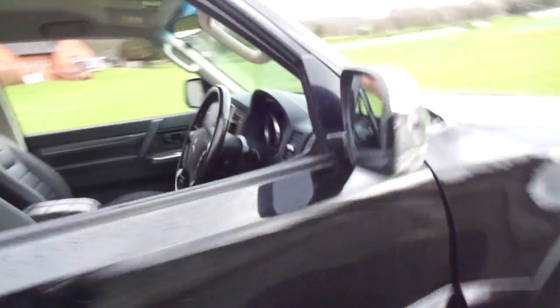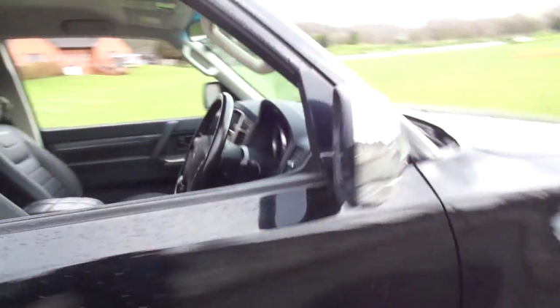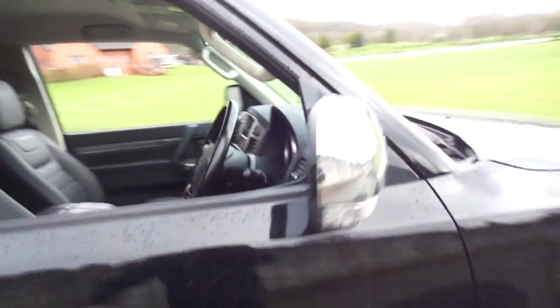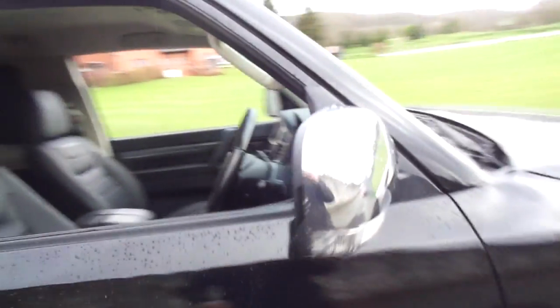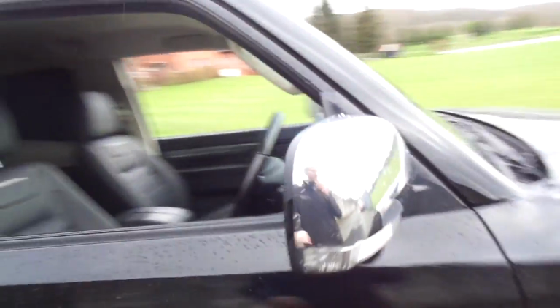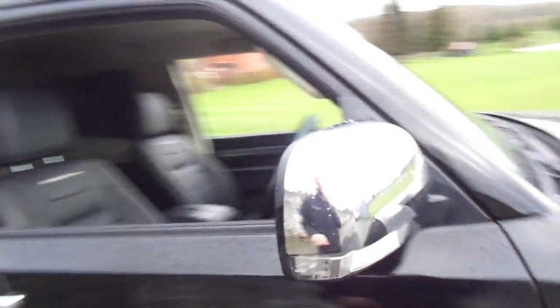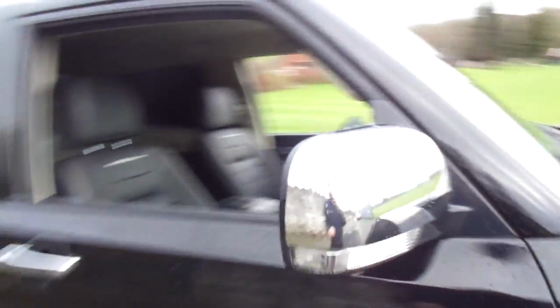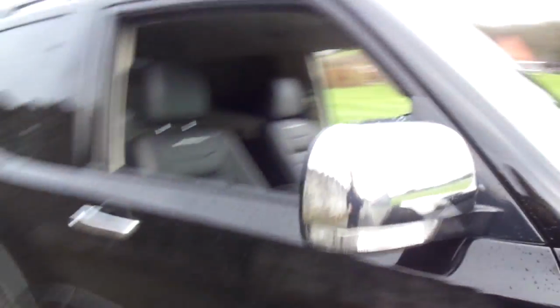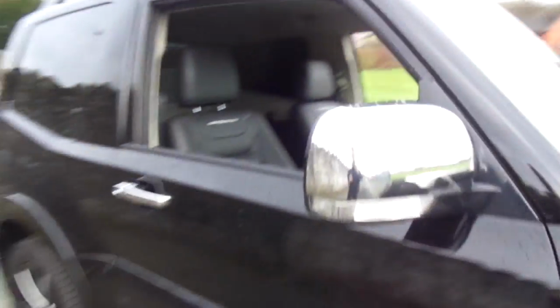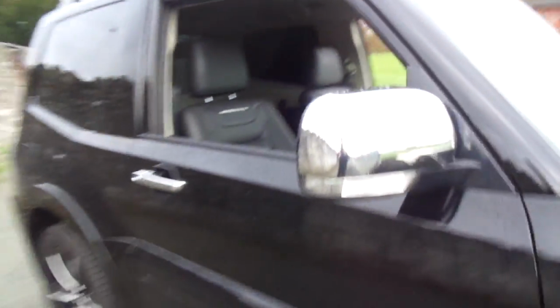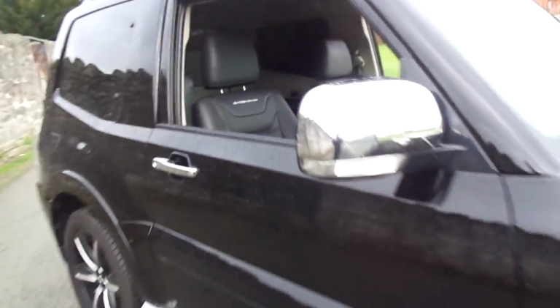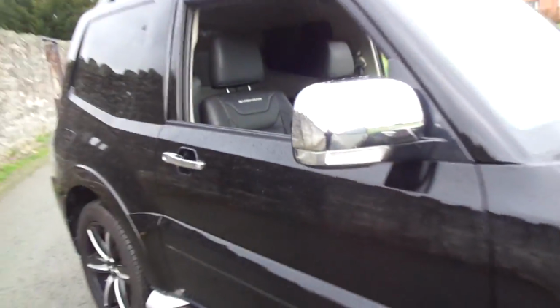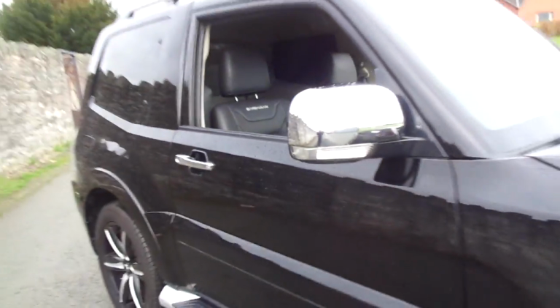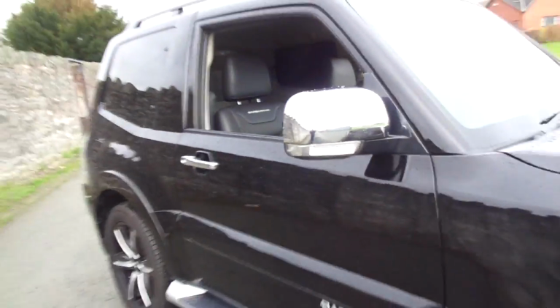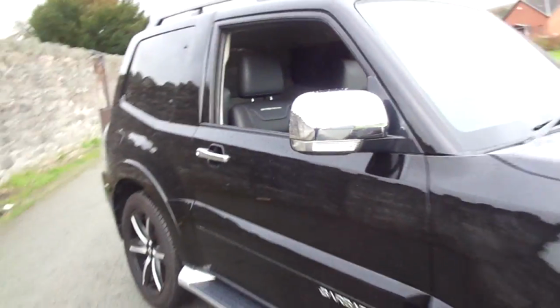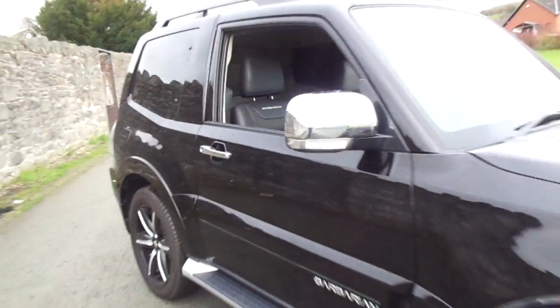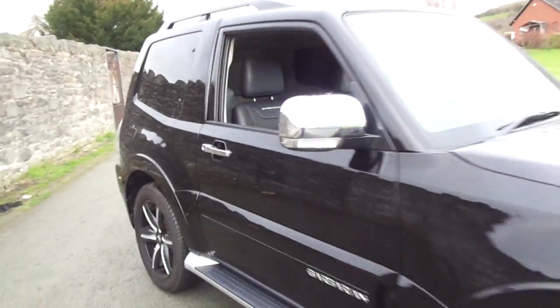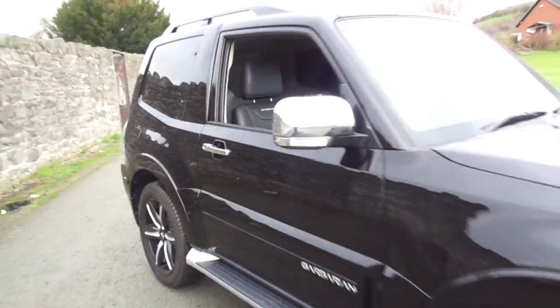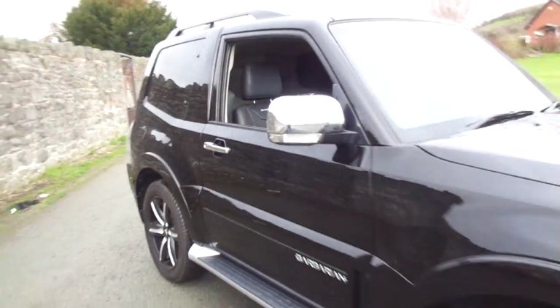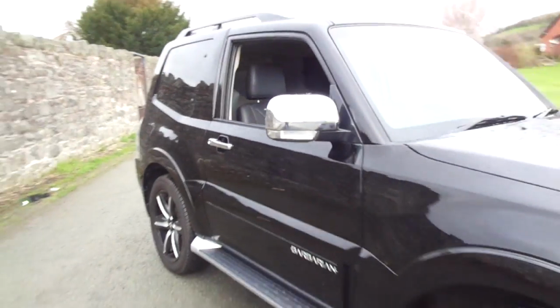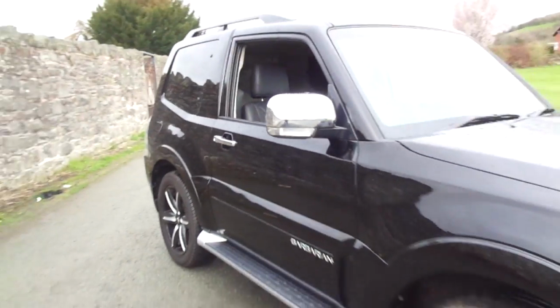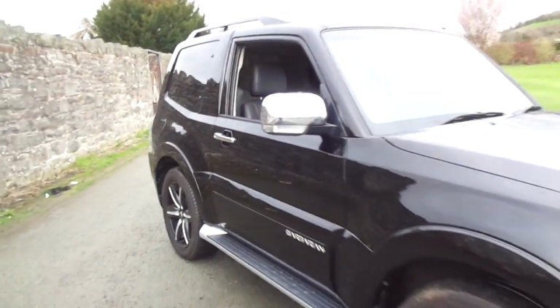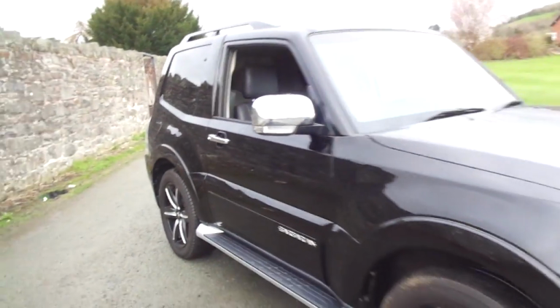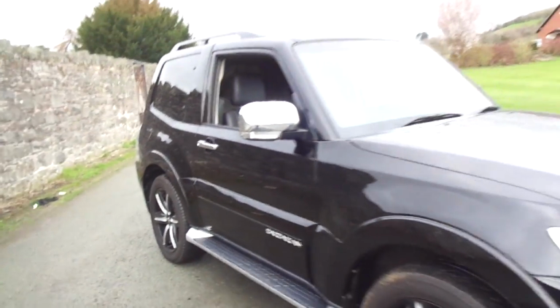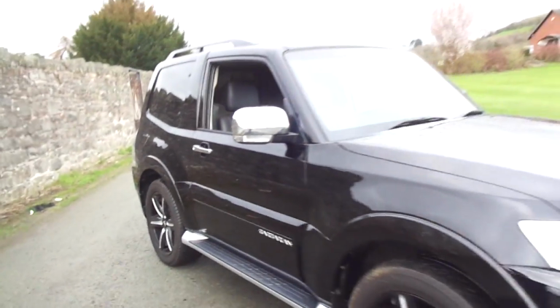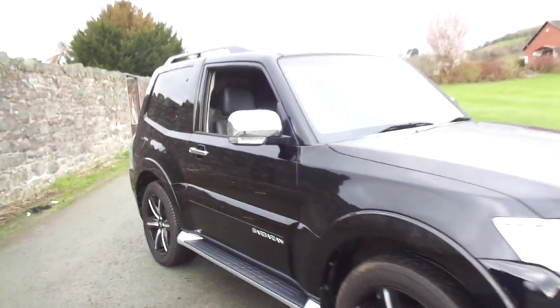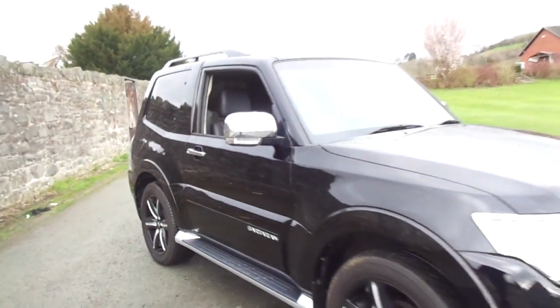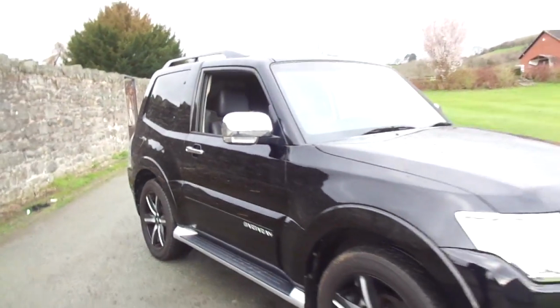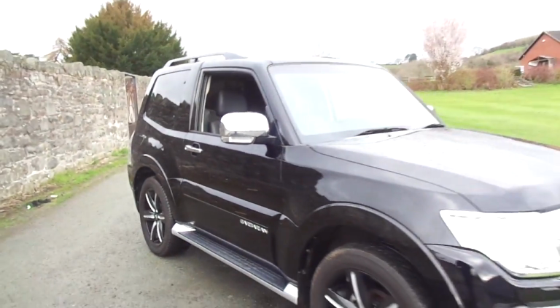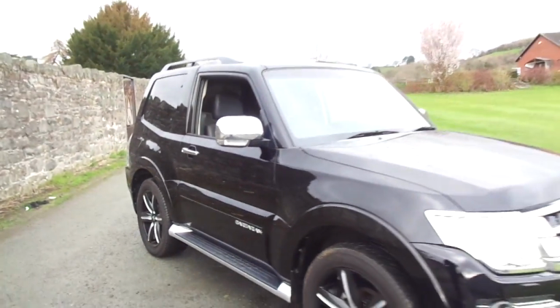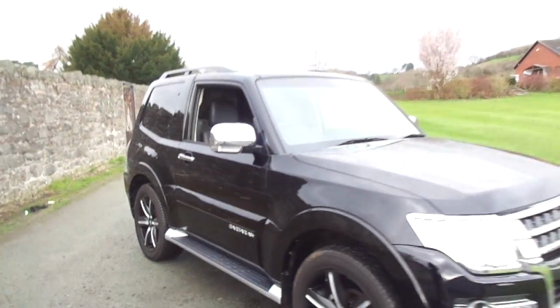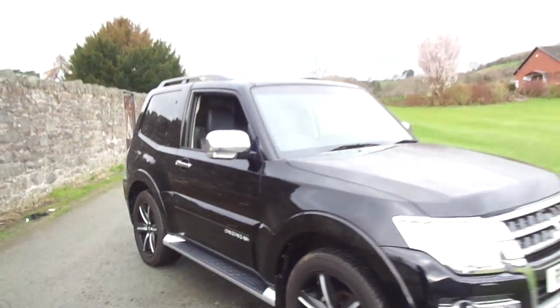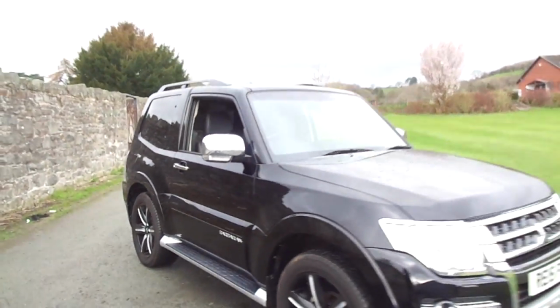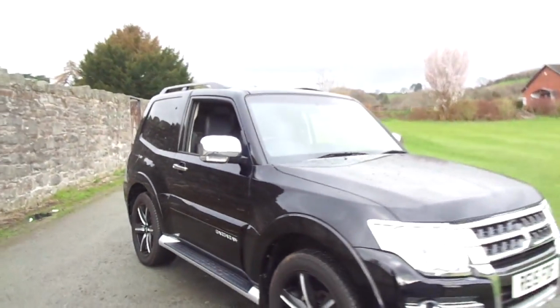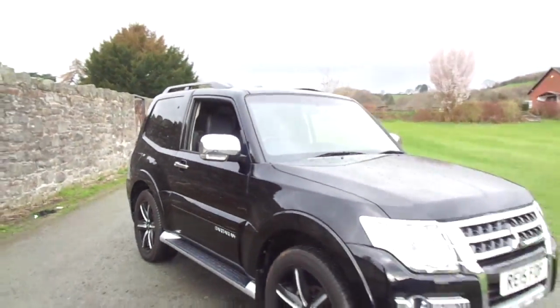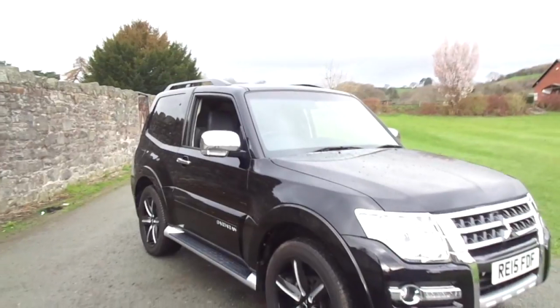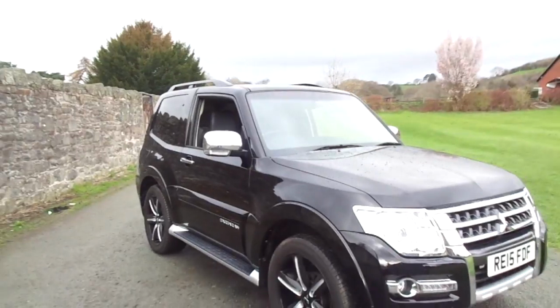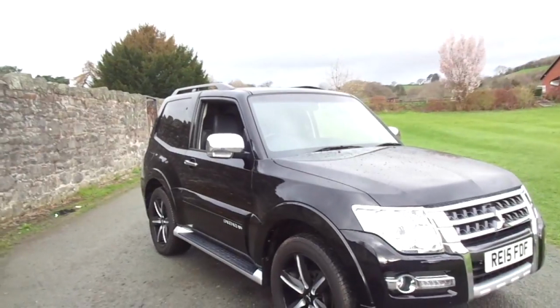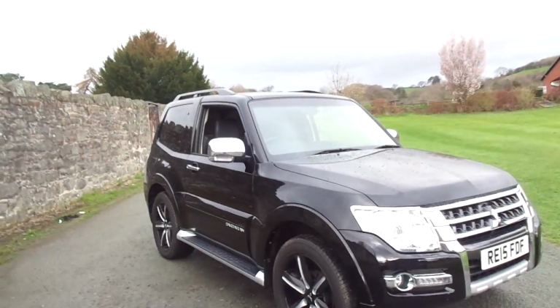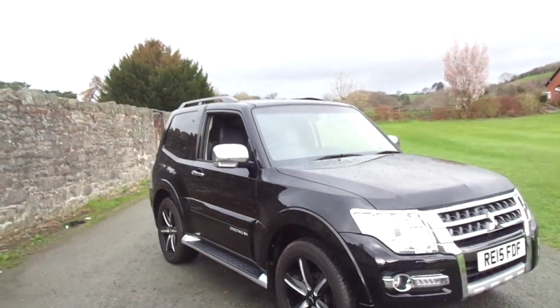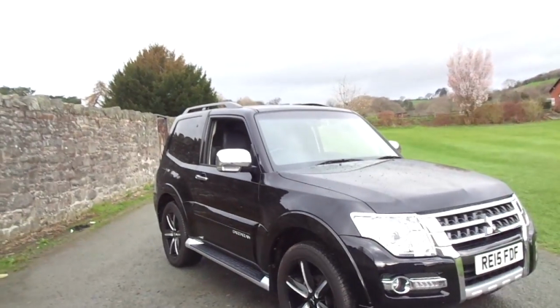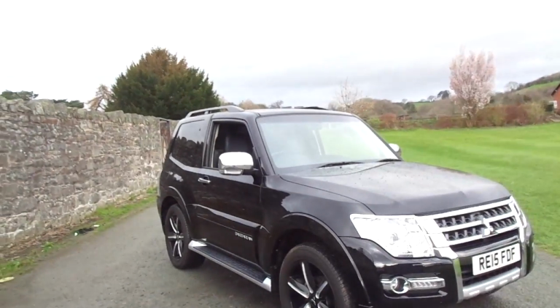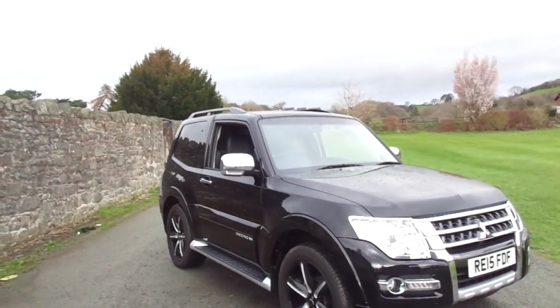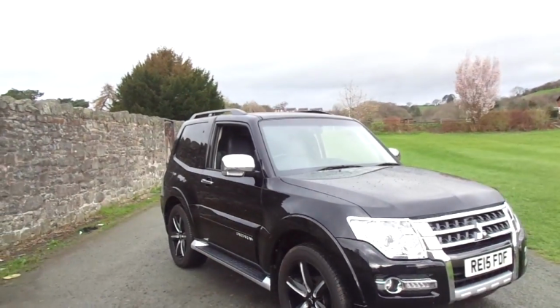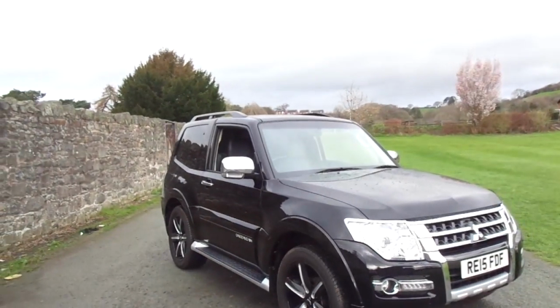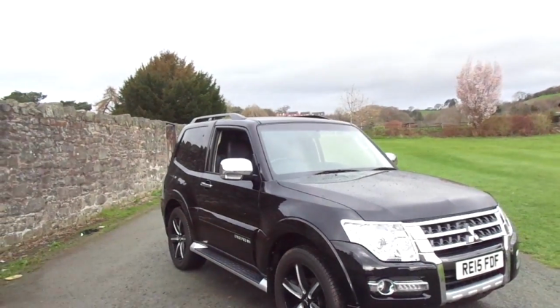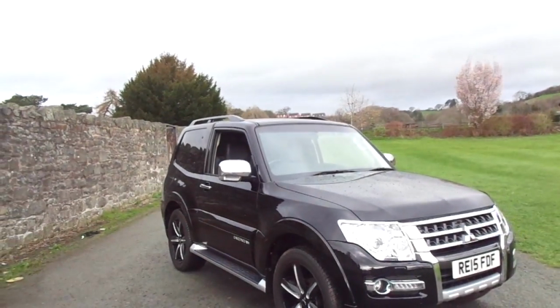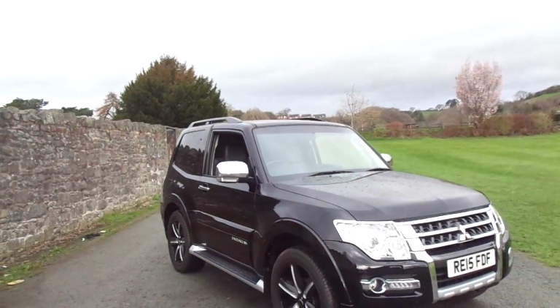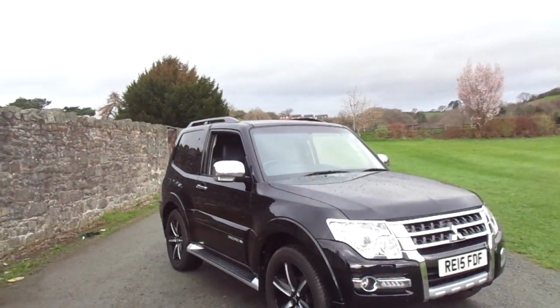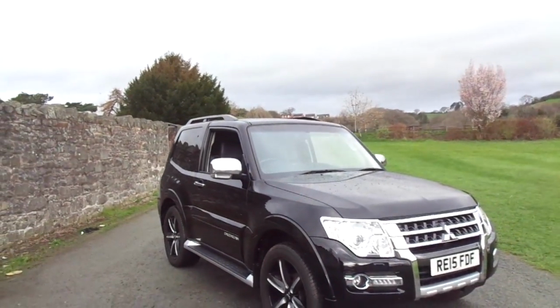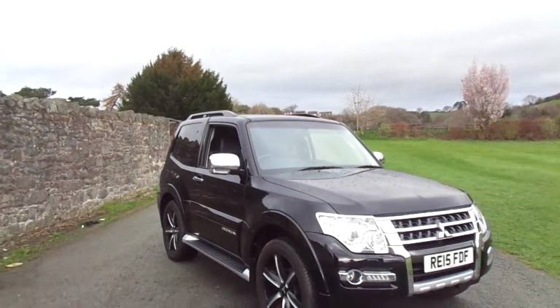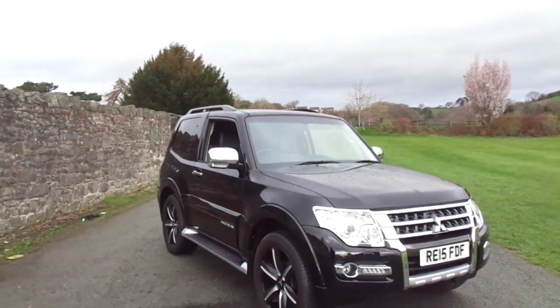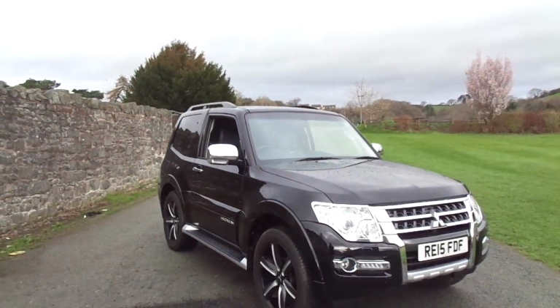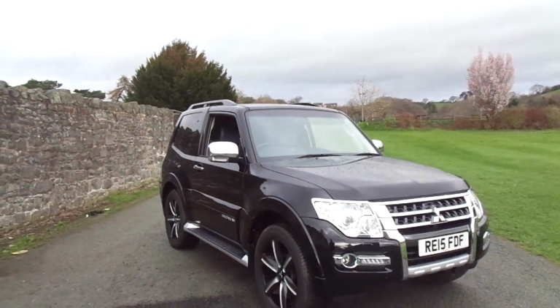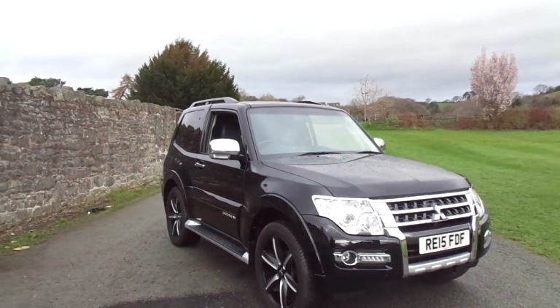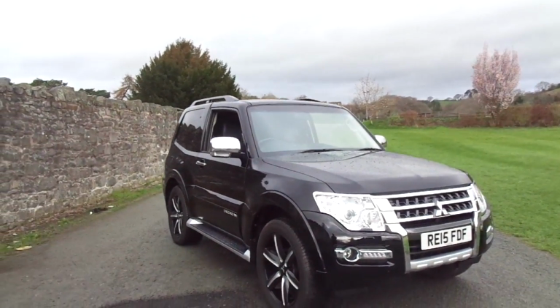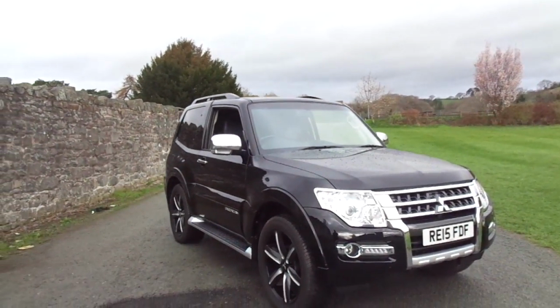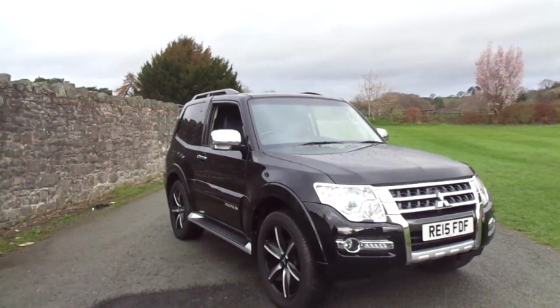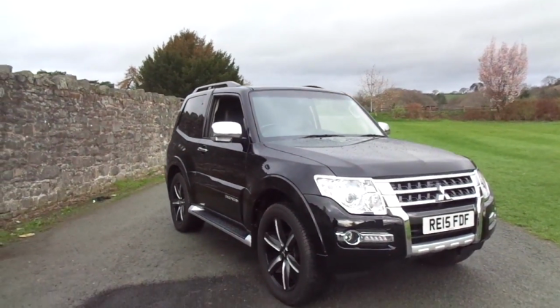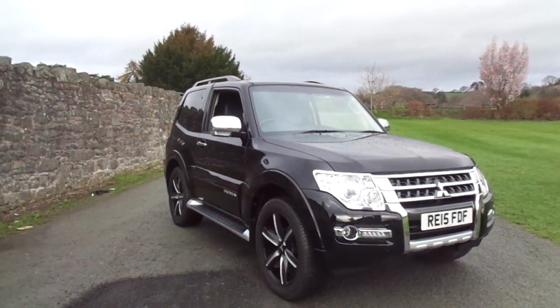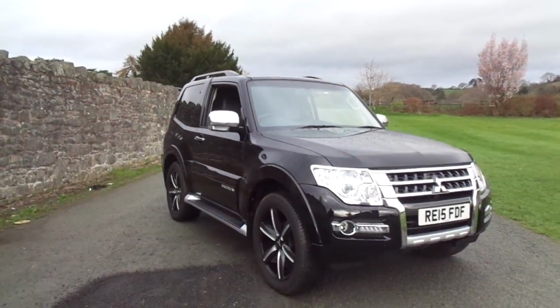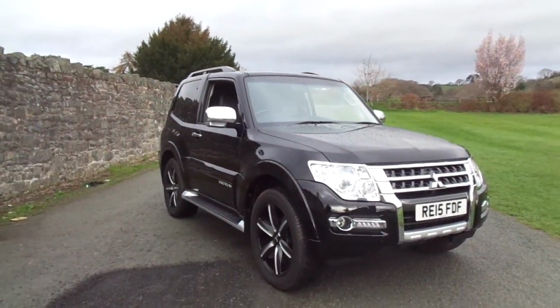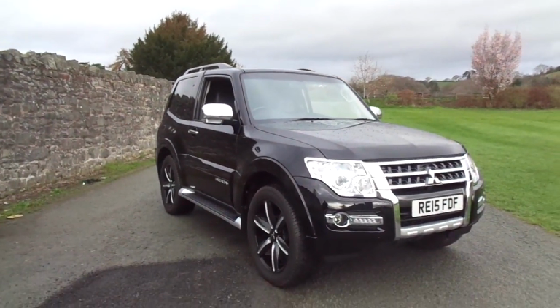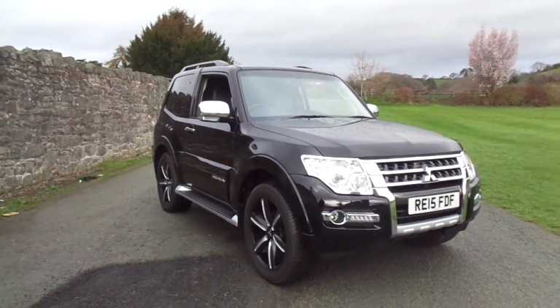This one had a five-year warranty from when it was first registered, so you've still got plenty of years left of warranty on this vehicle.